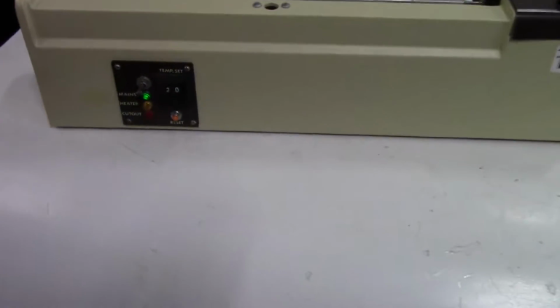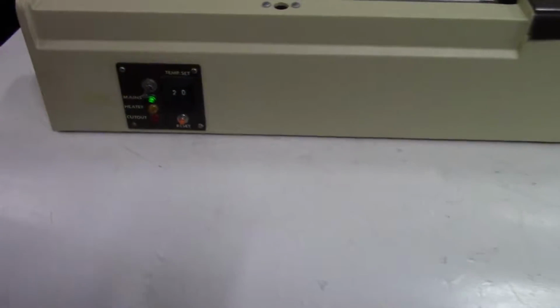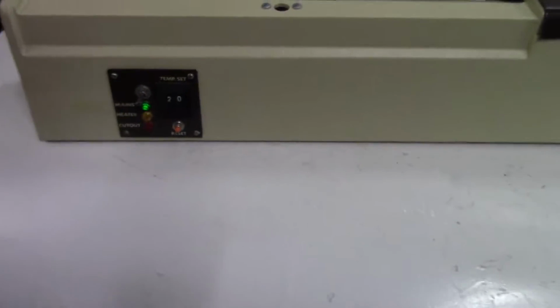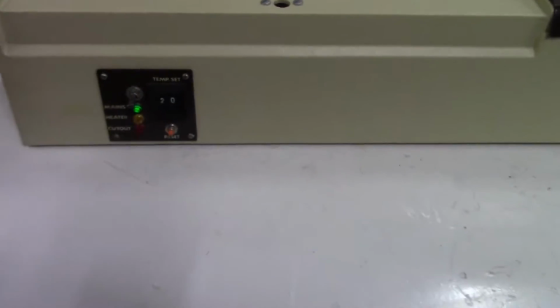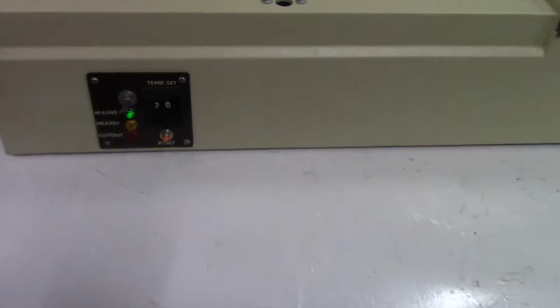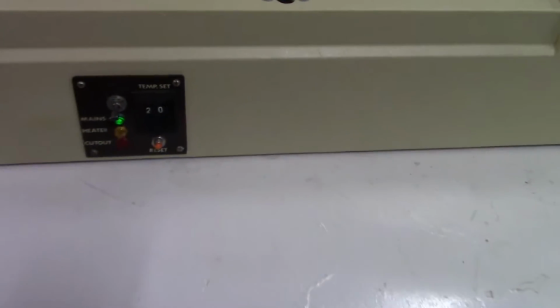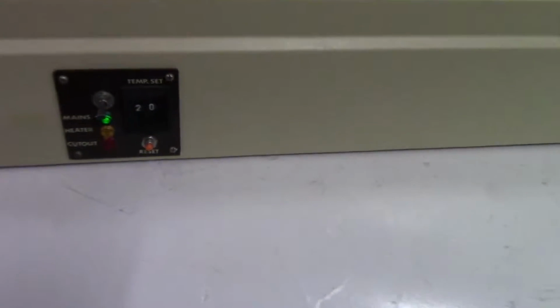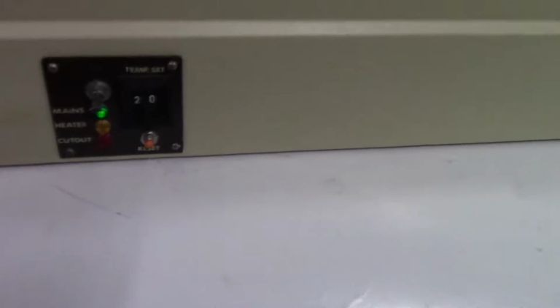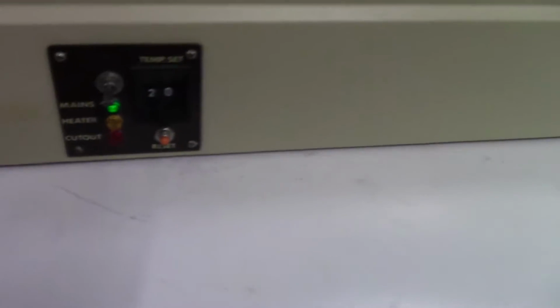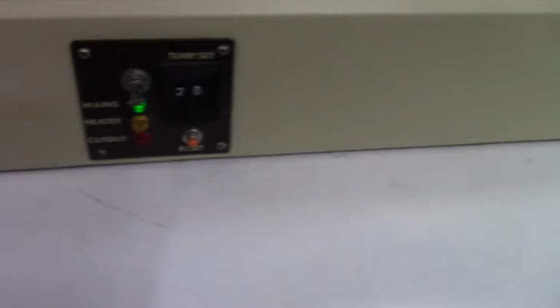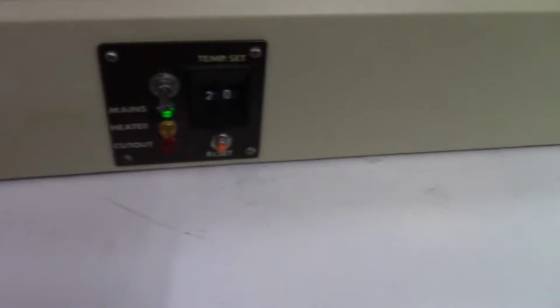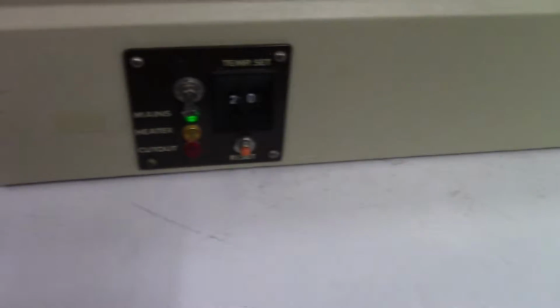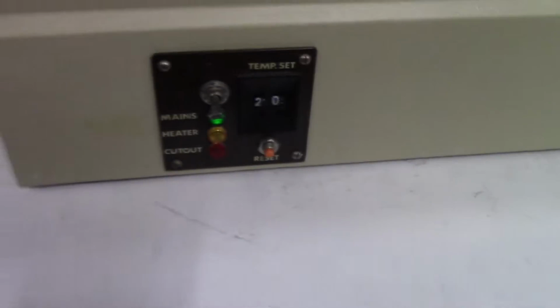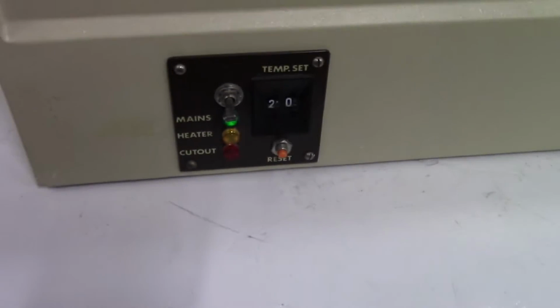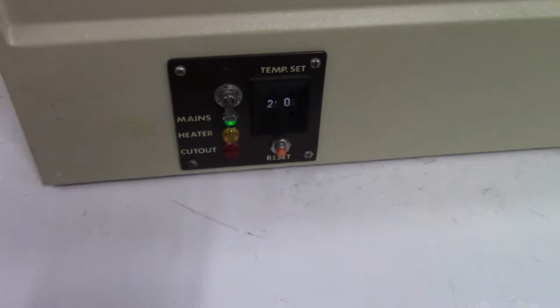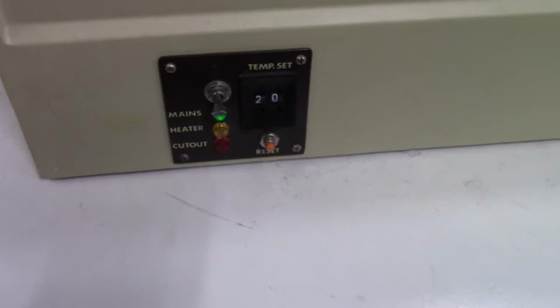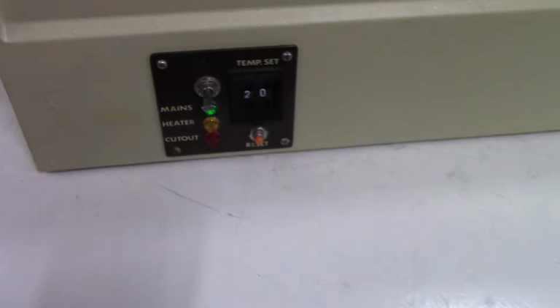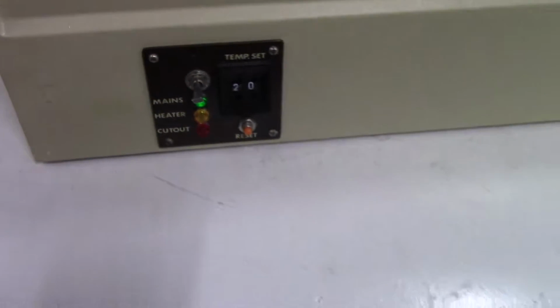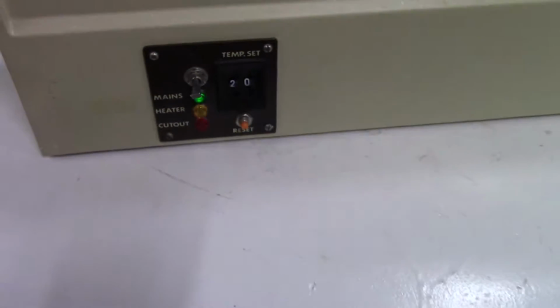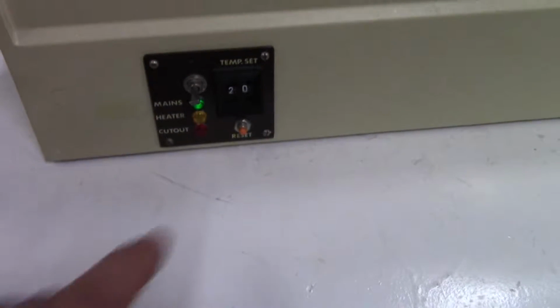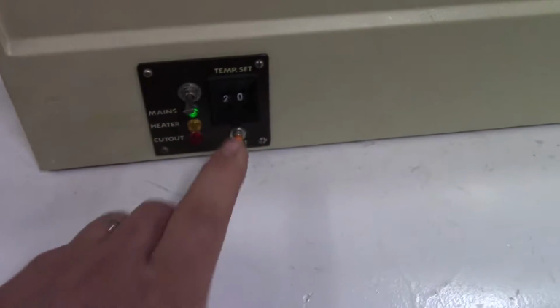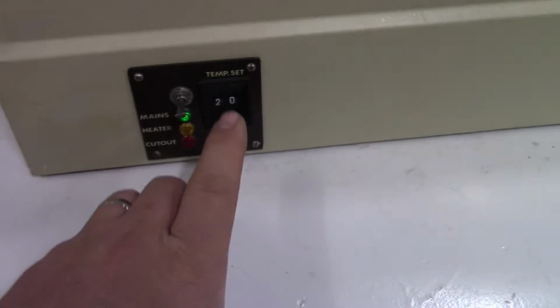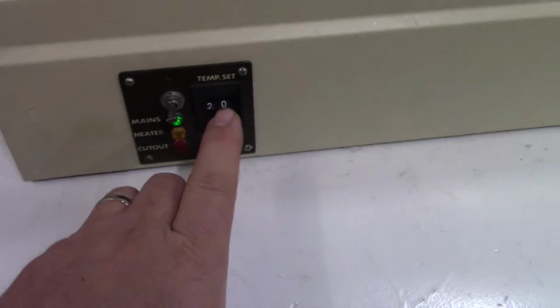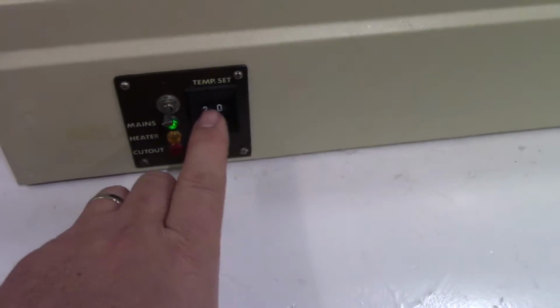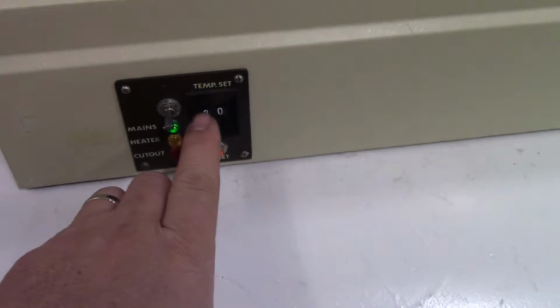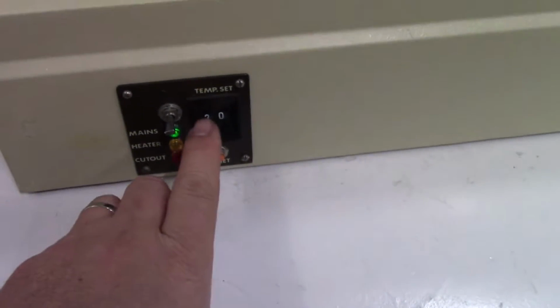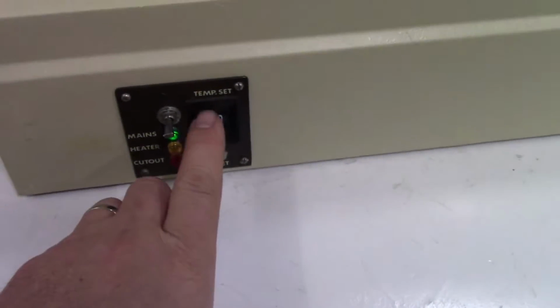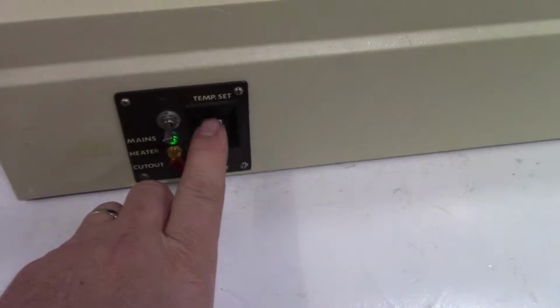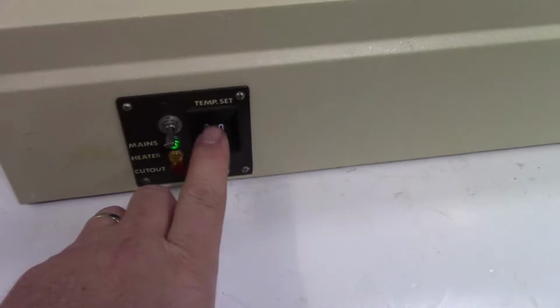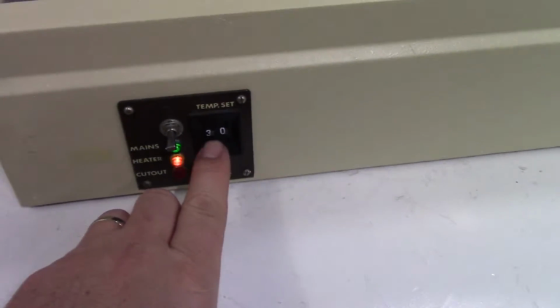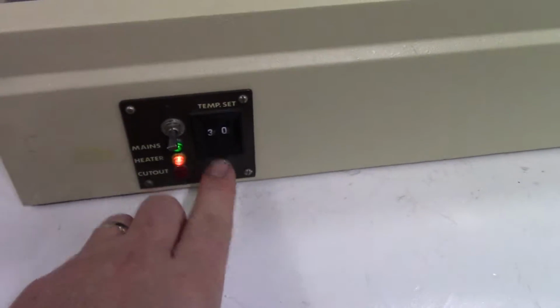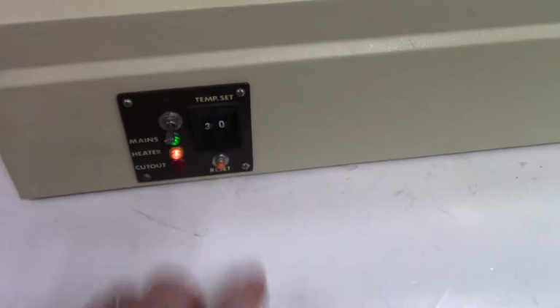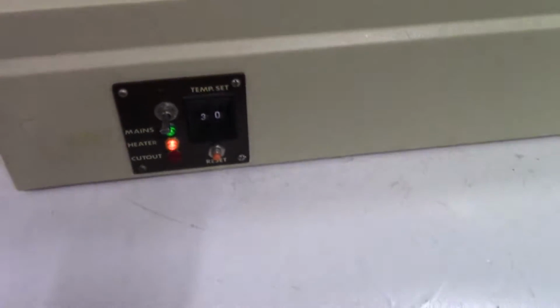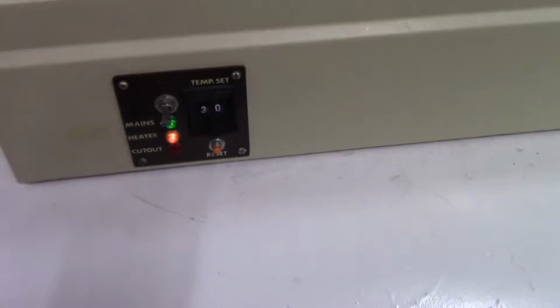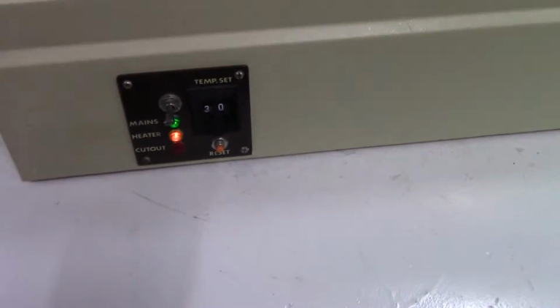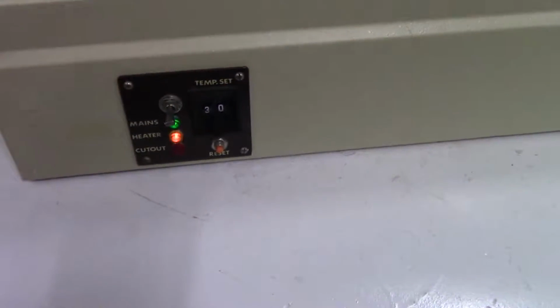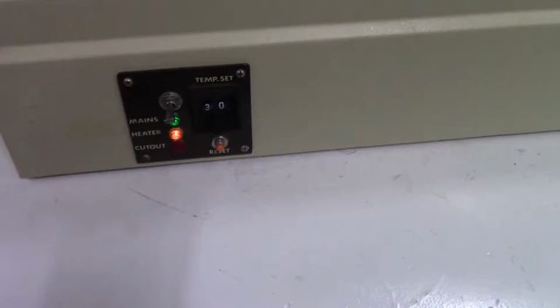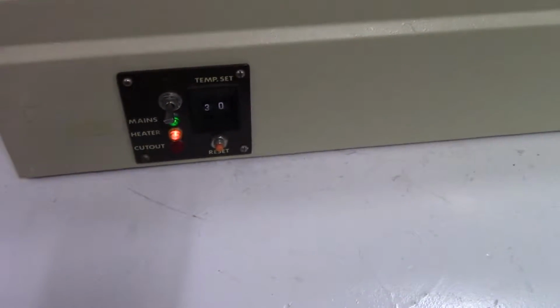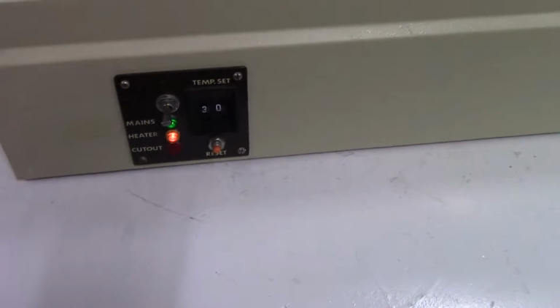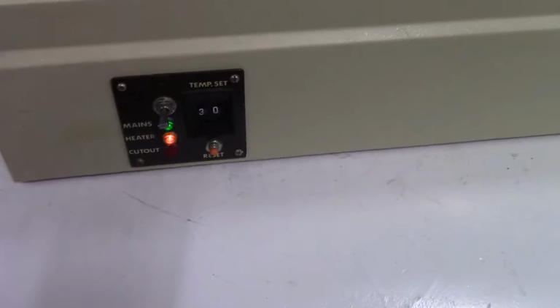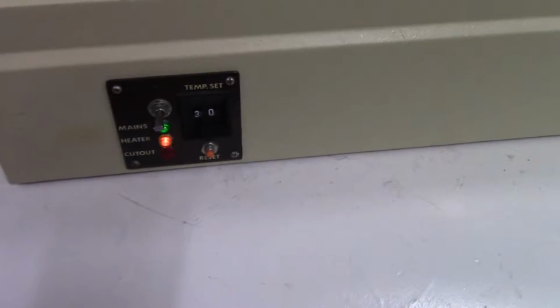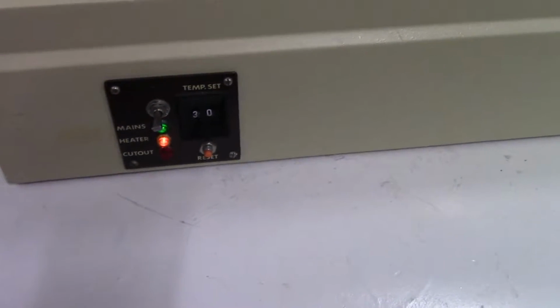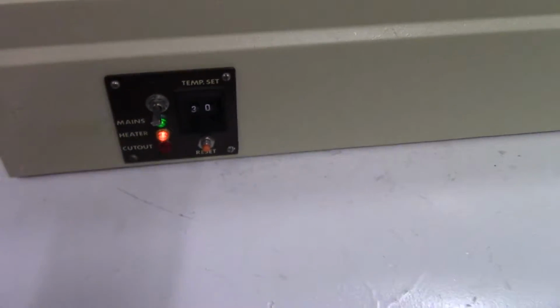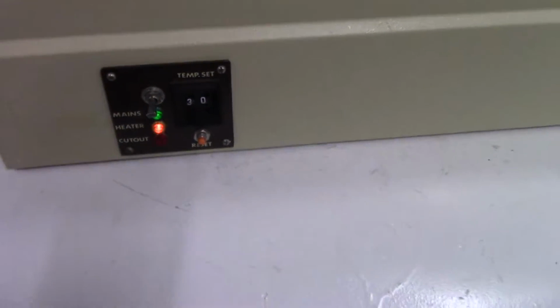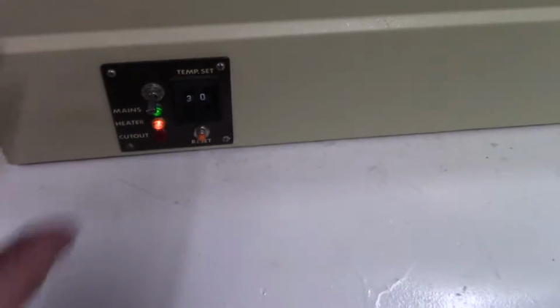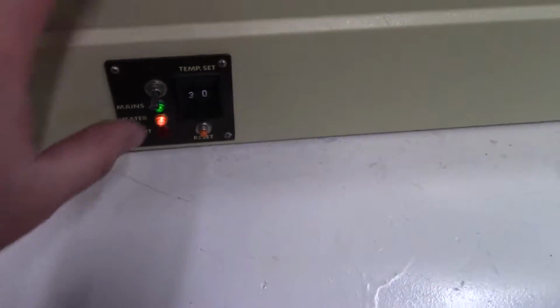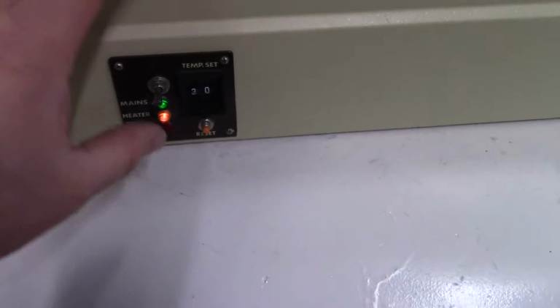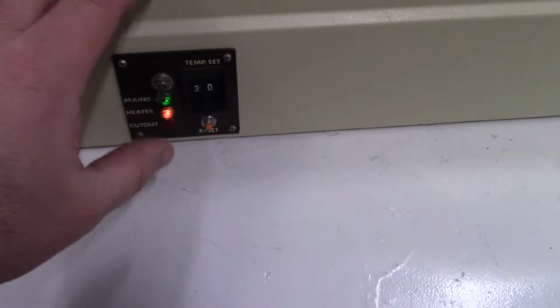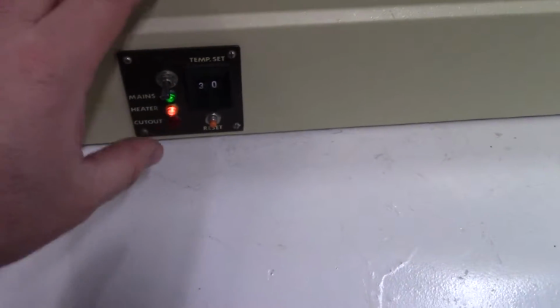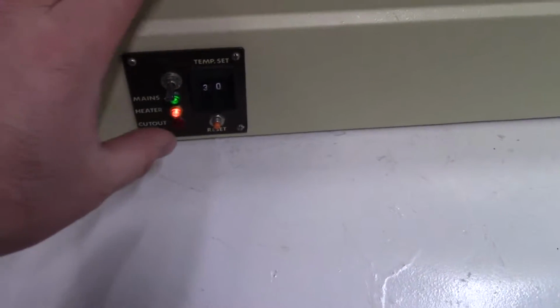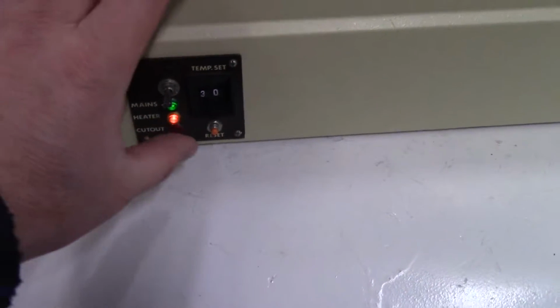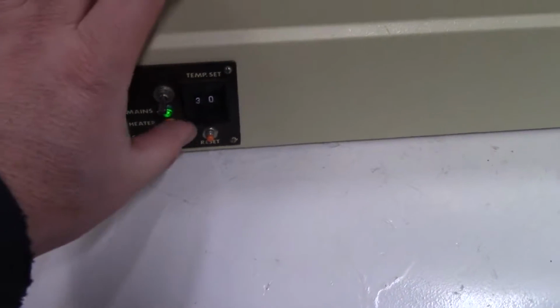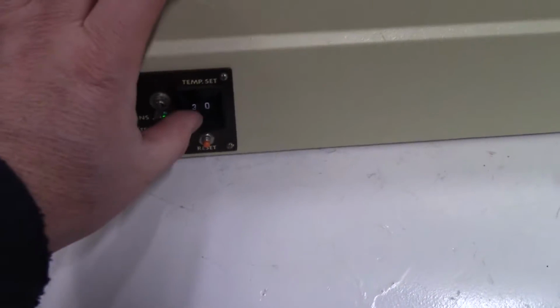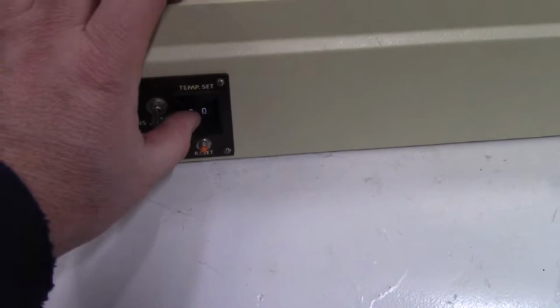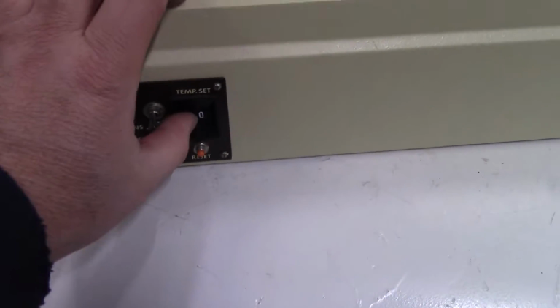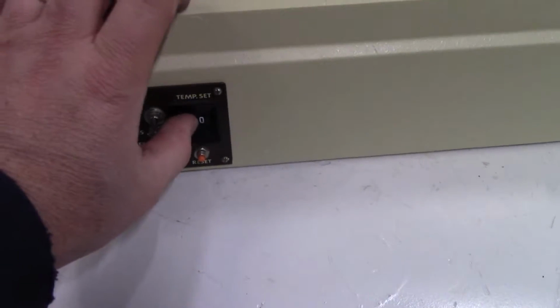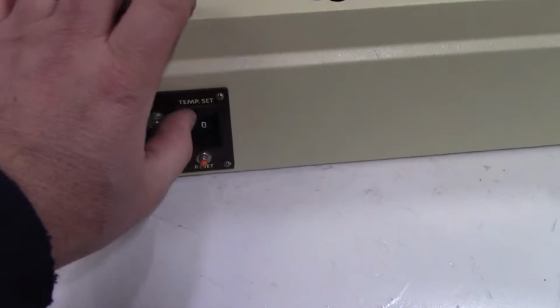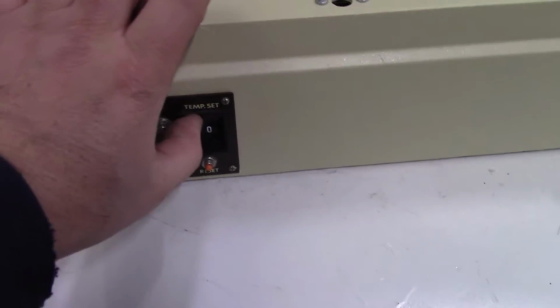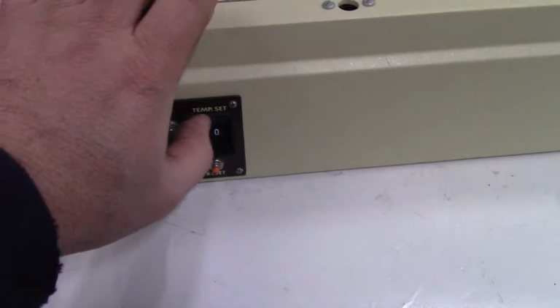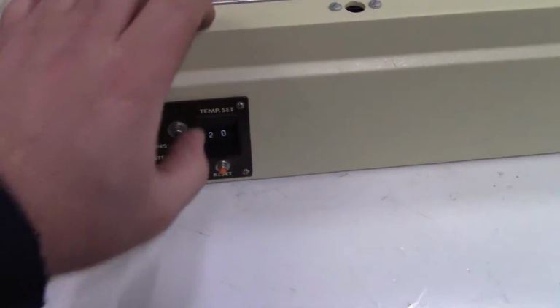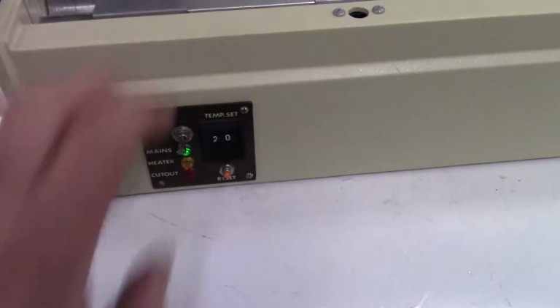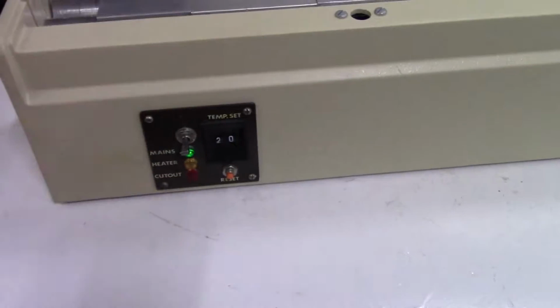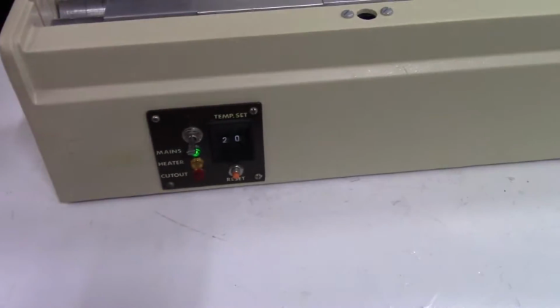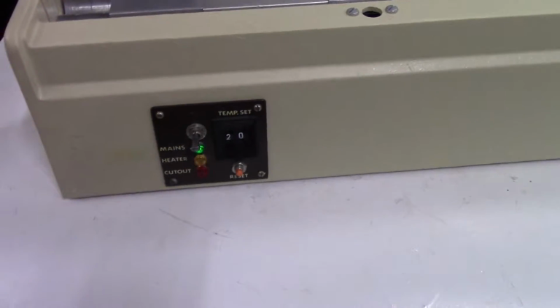Let me see if we see the flashing light. If I turn it solid, it'll regulate the temperature.